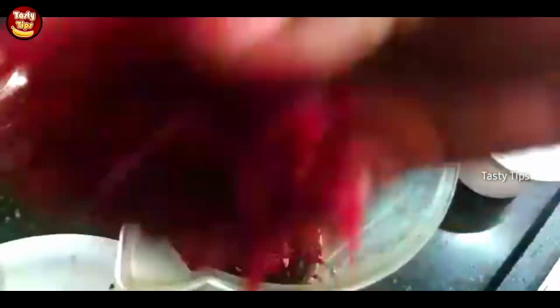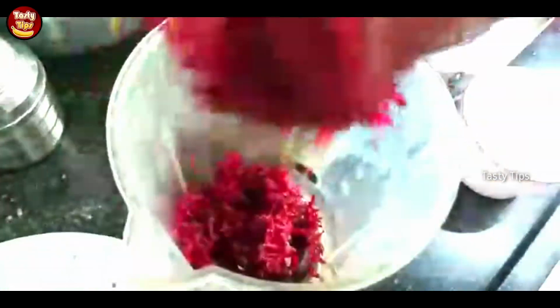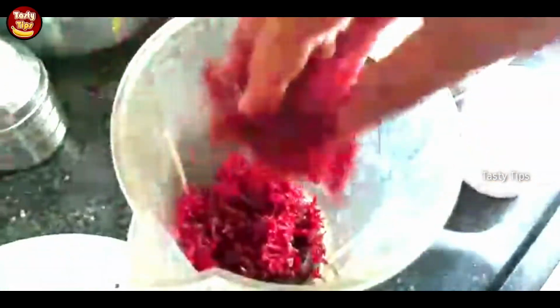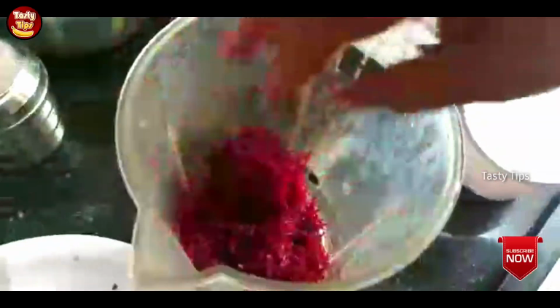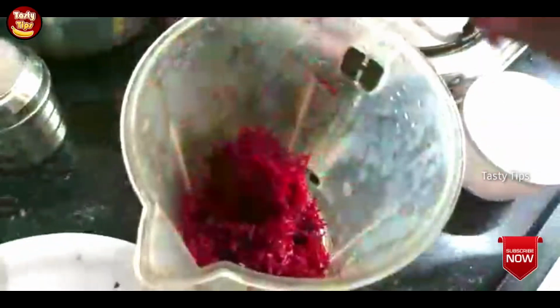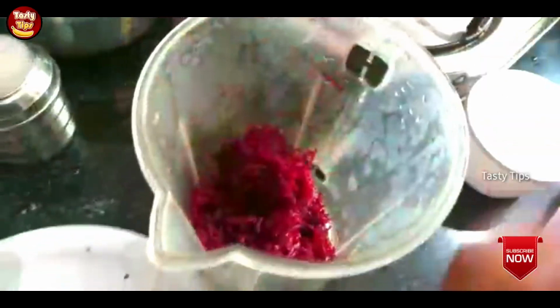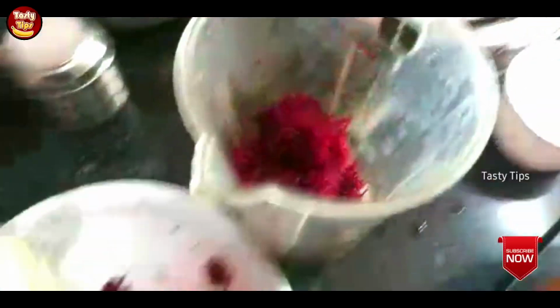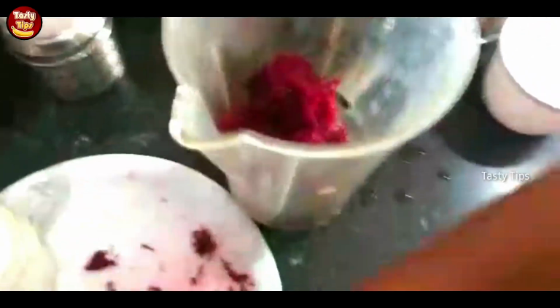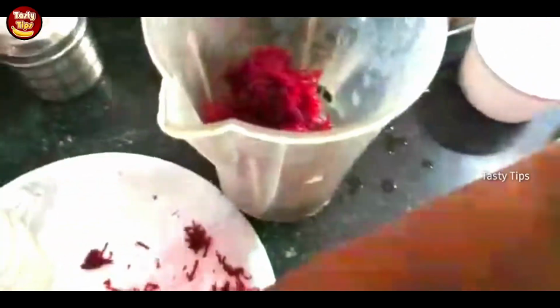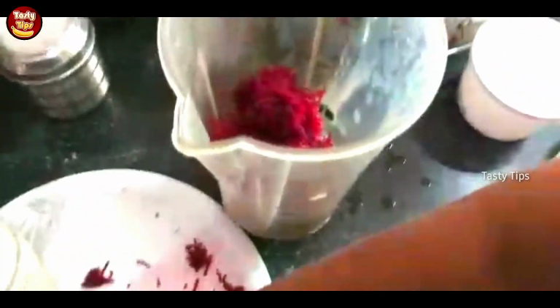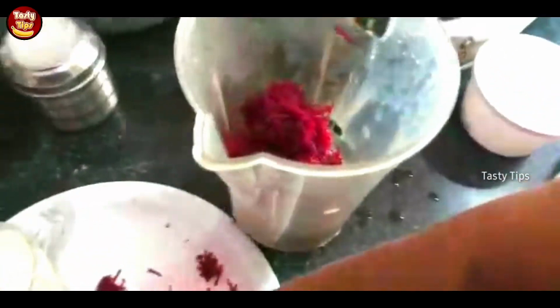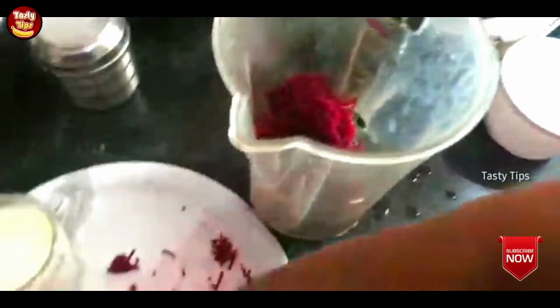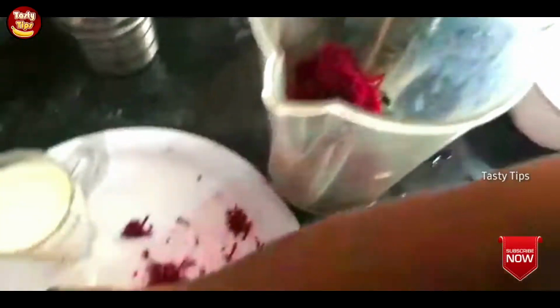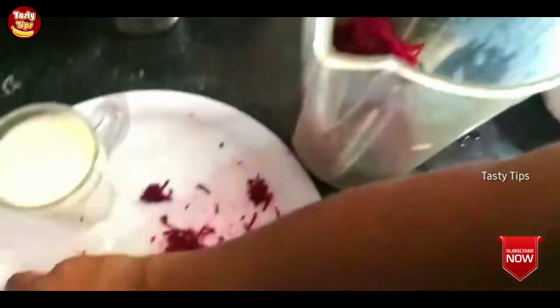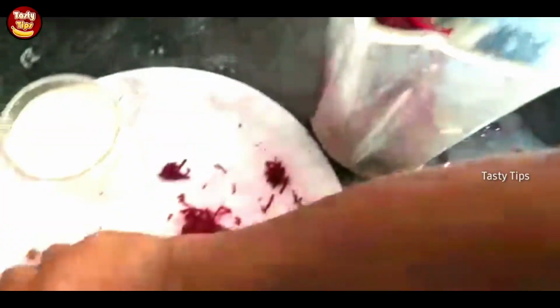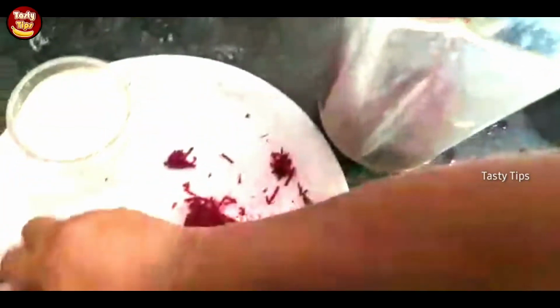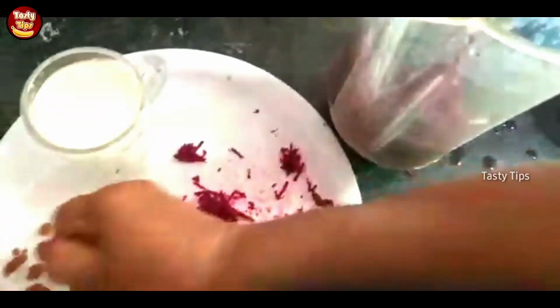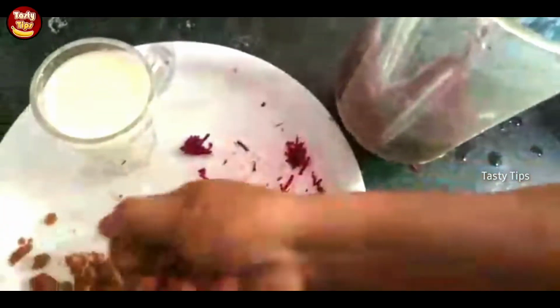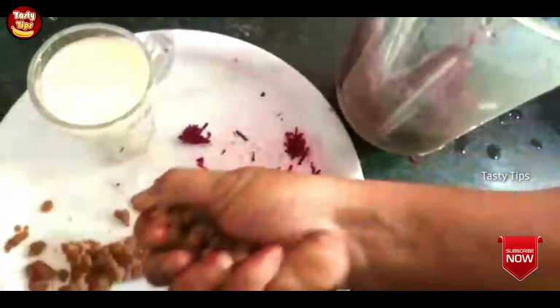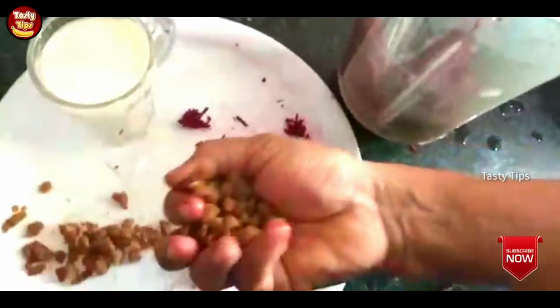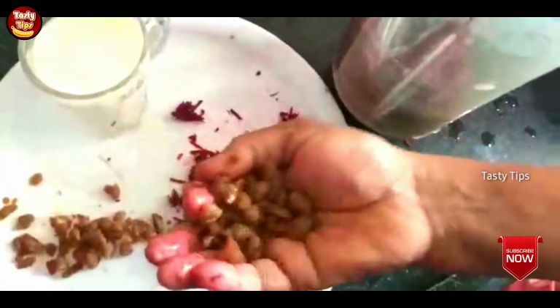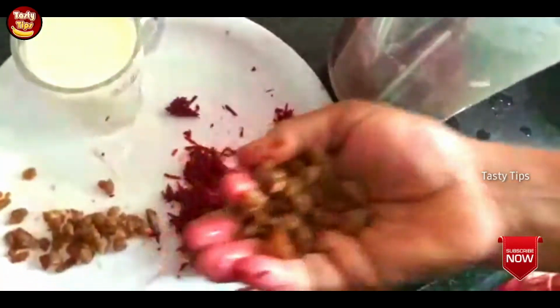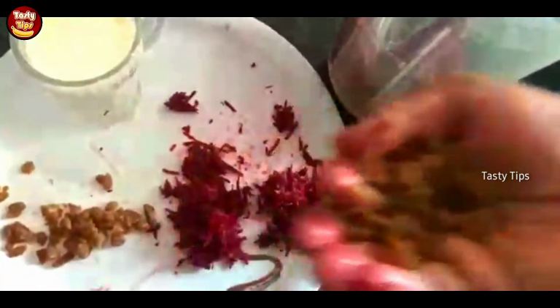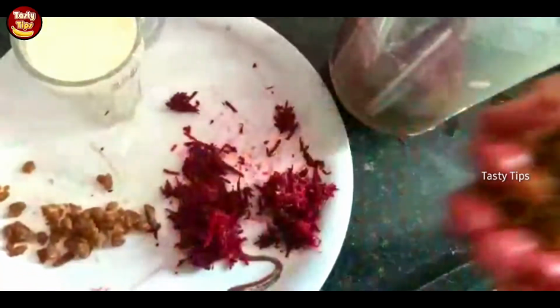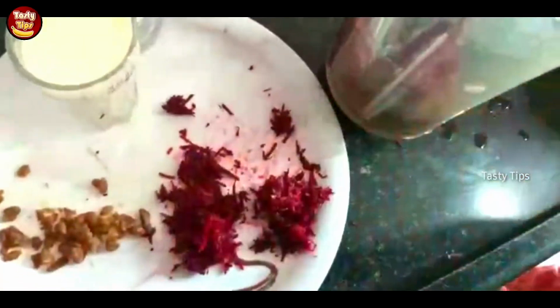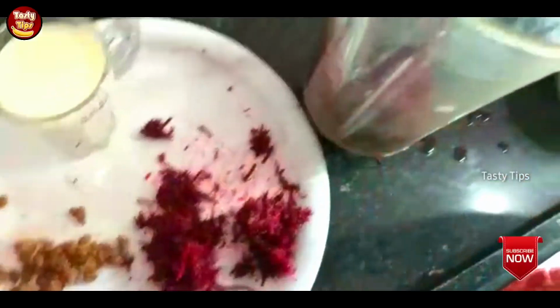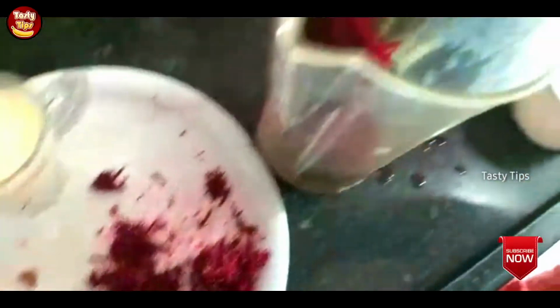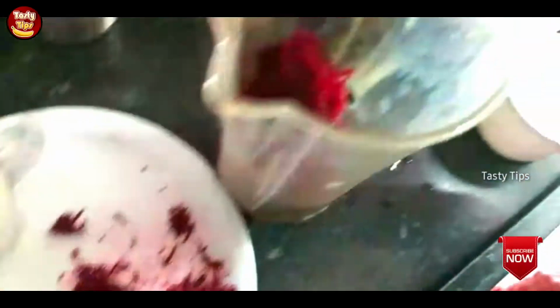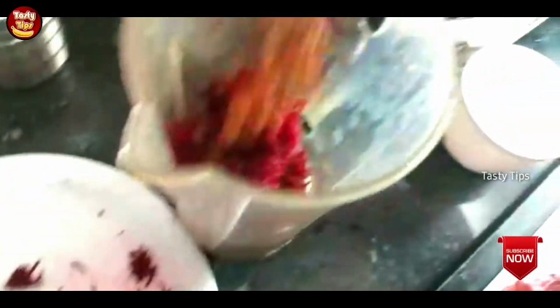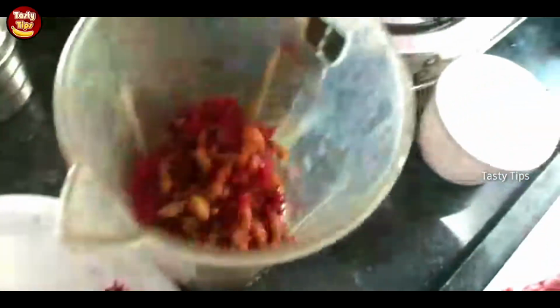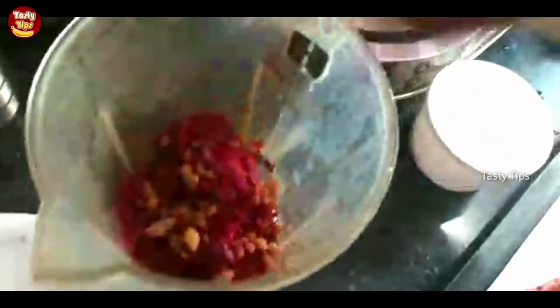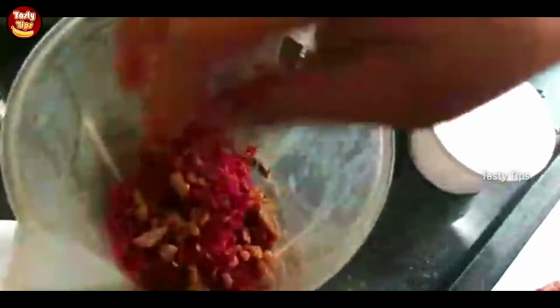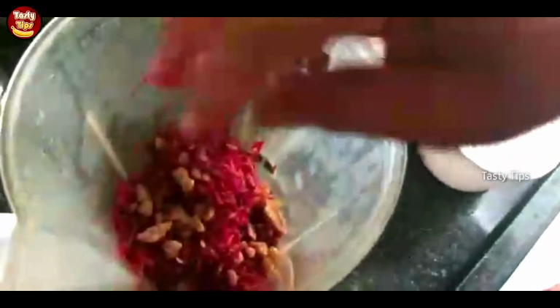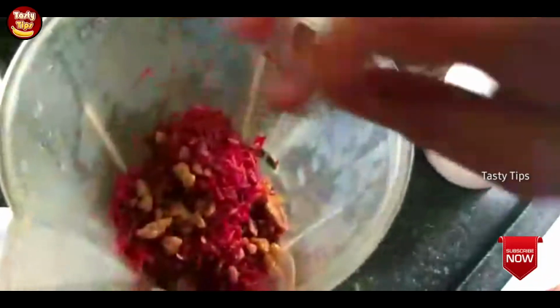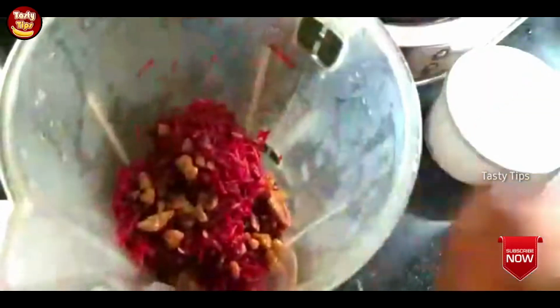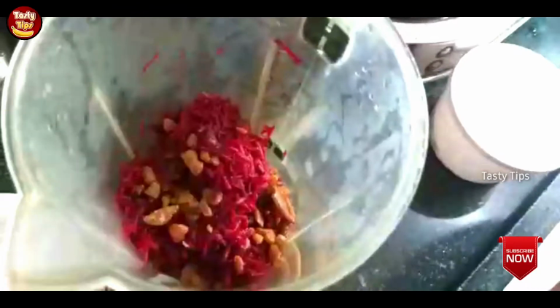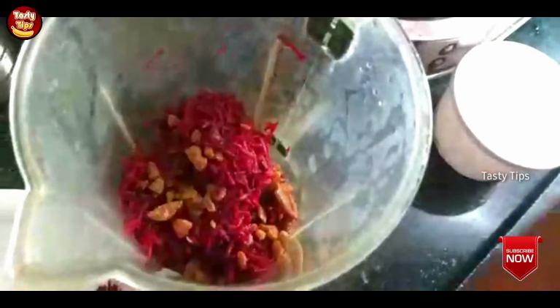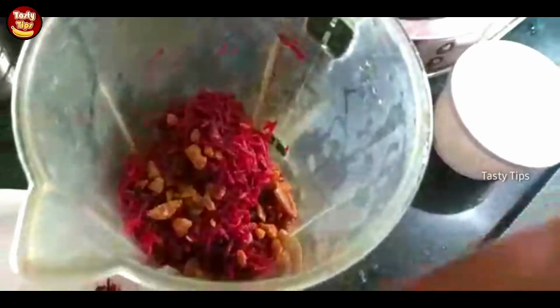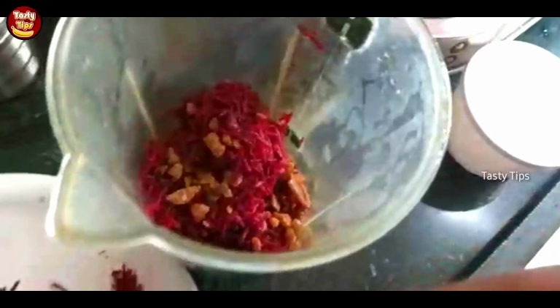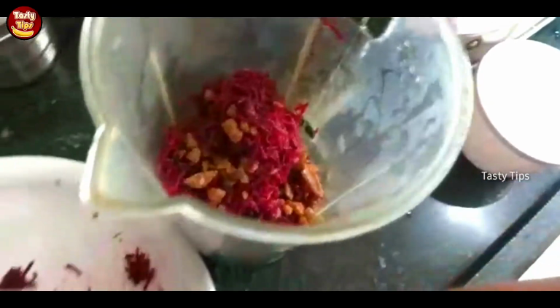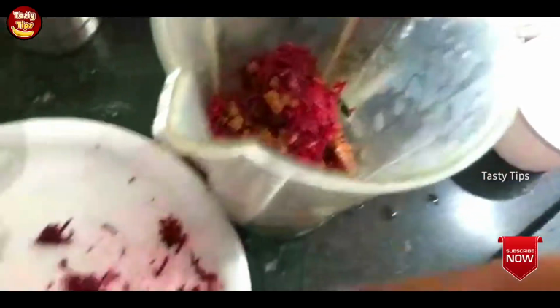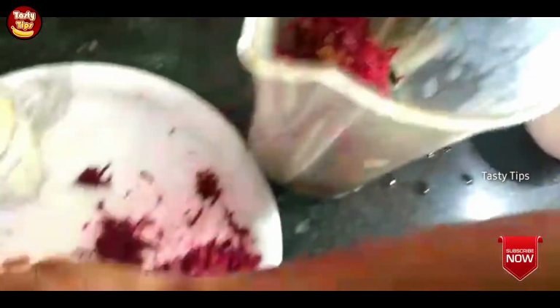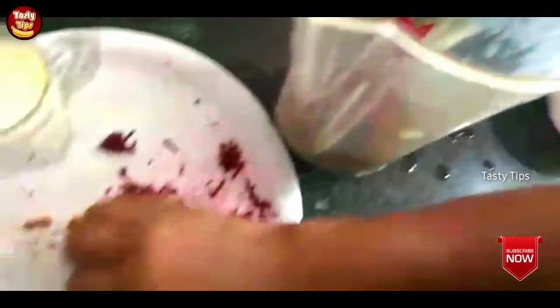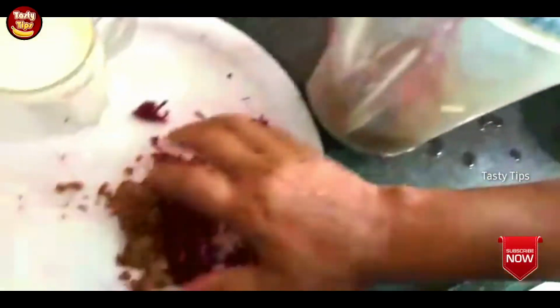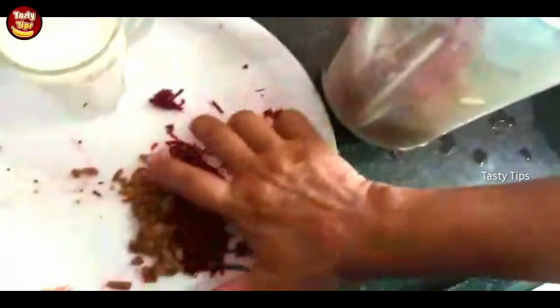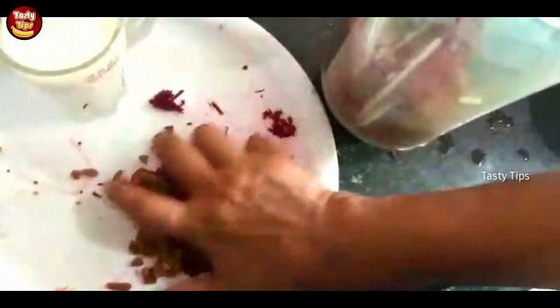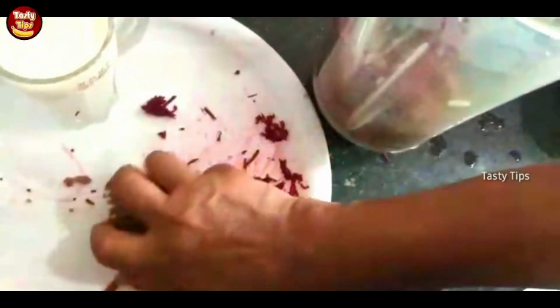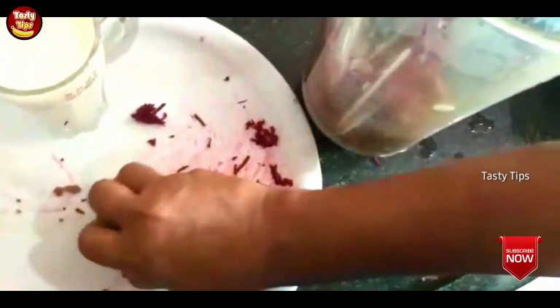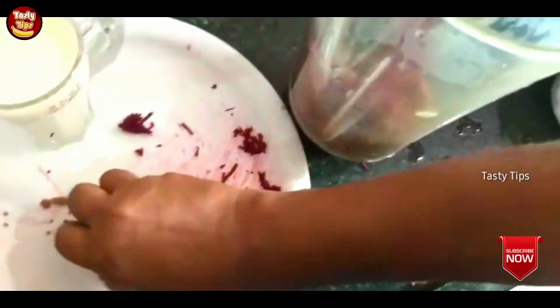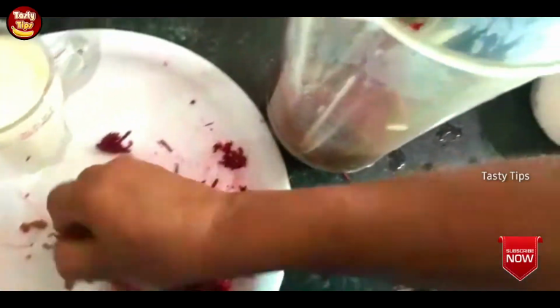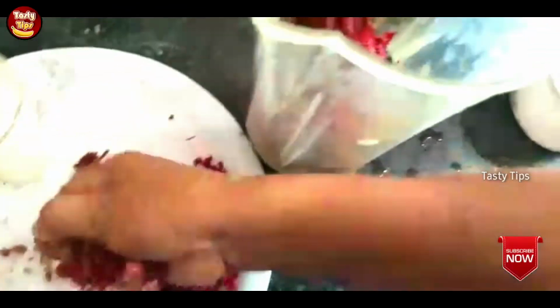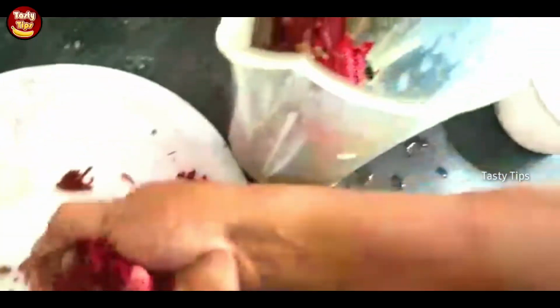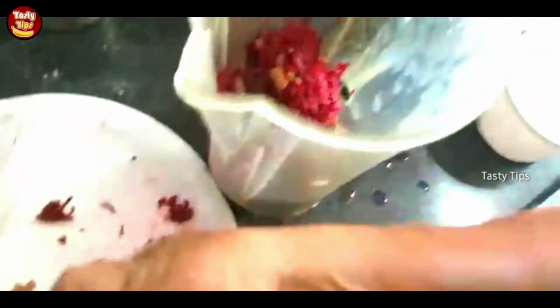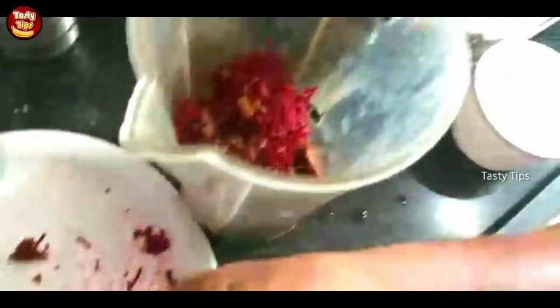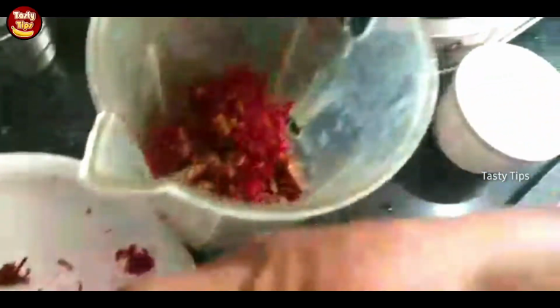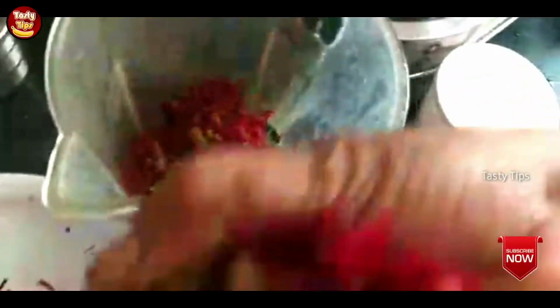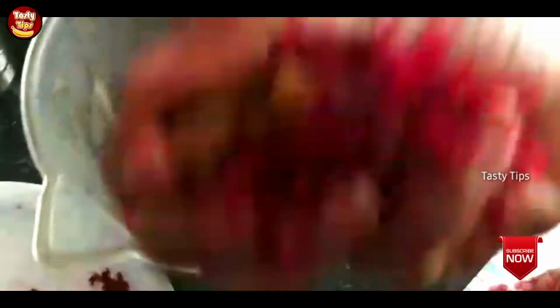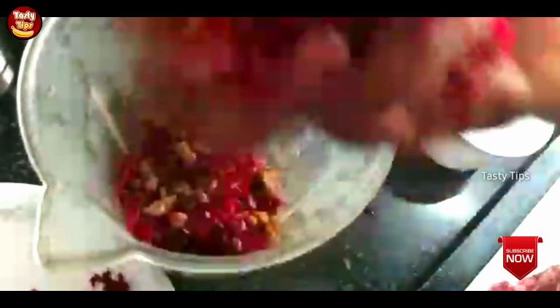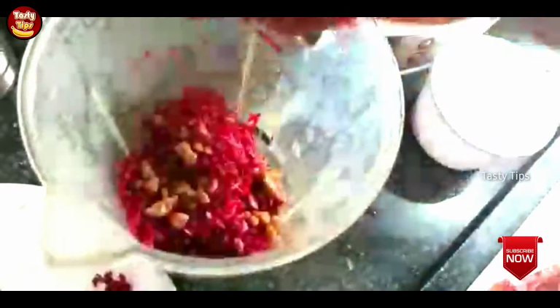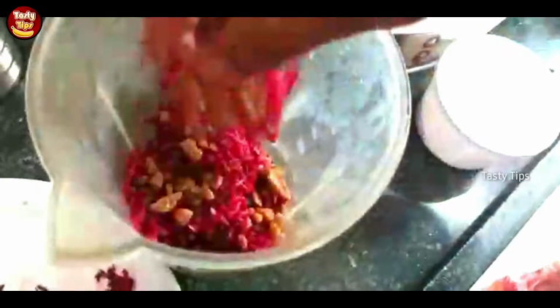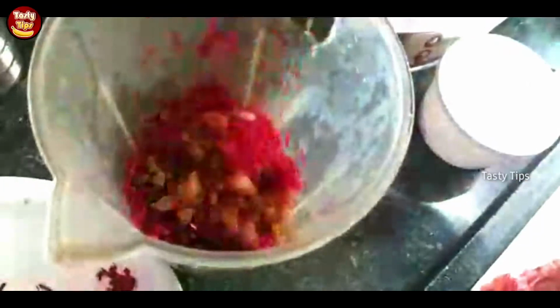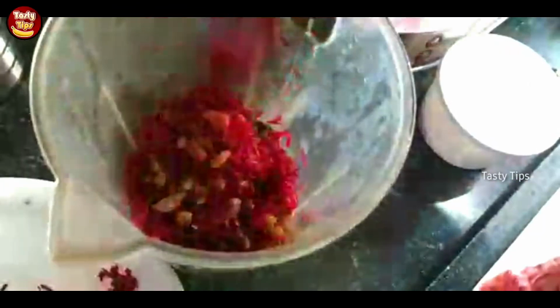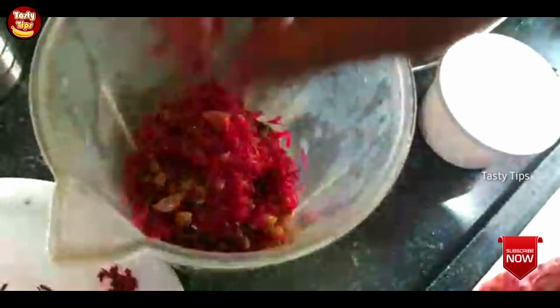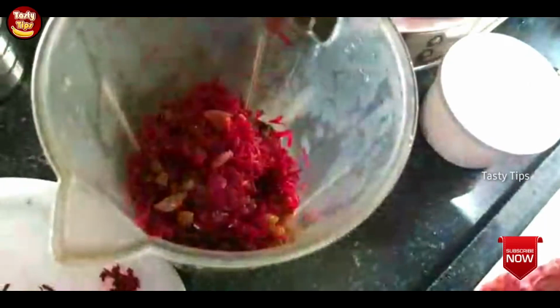Let's put the egg in, then mix the egg in.